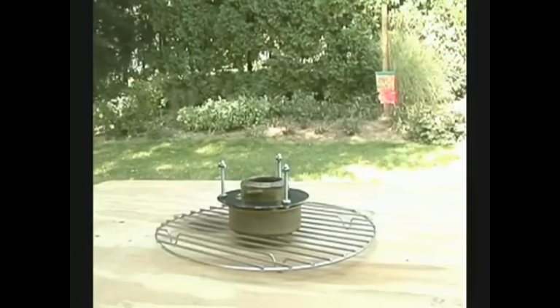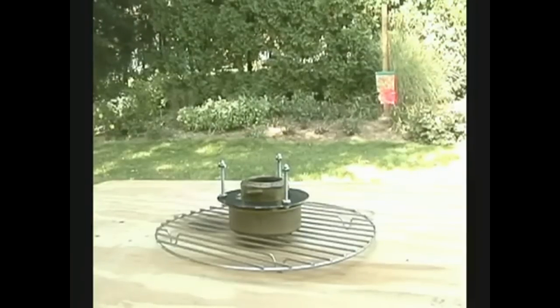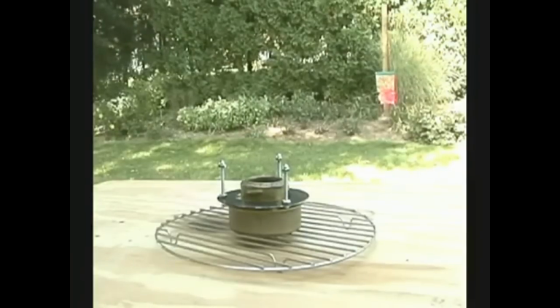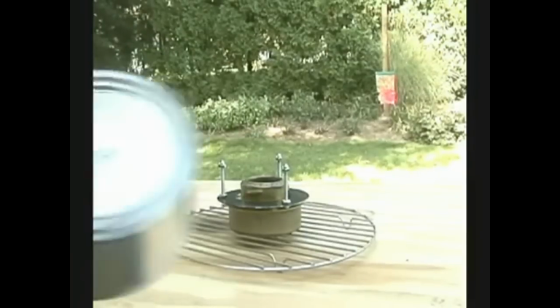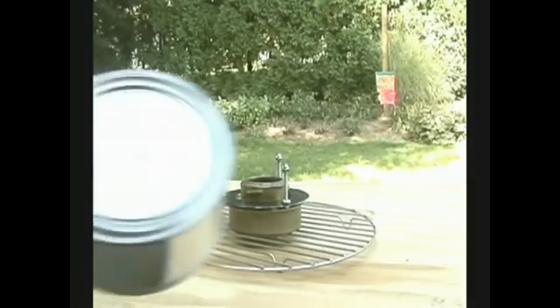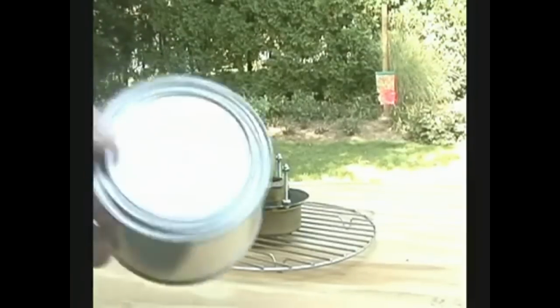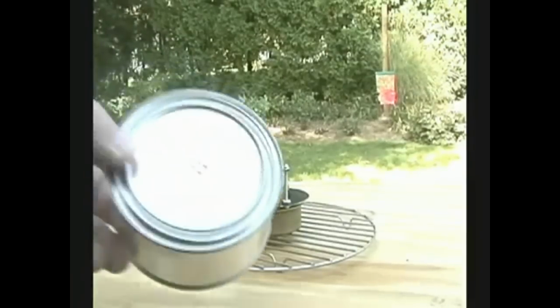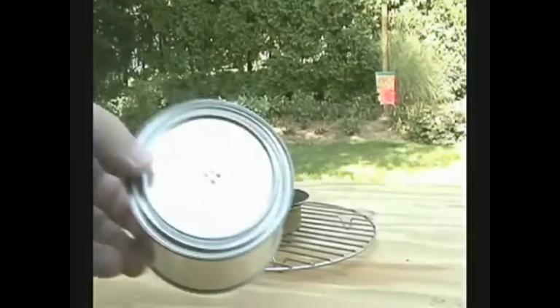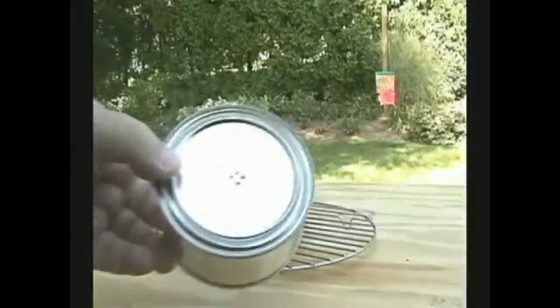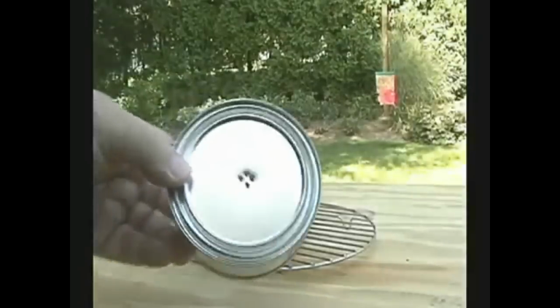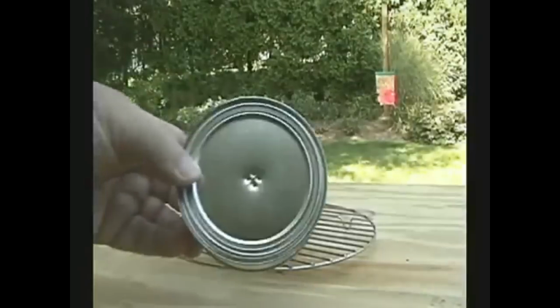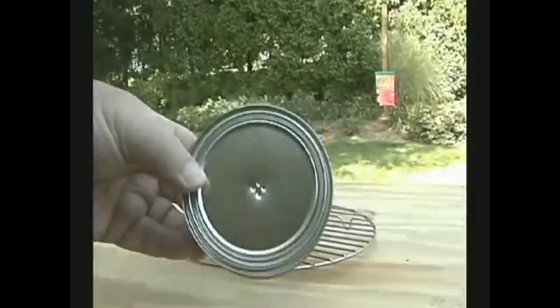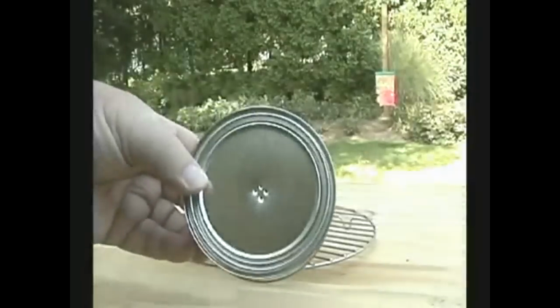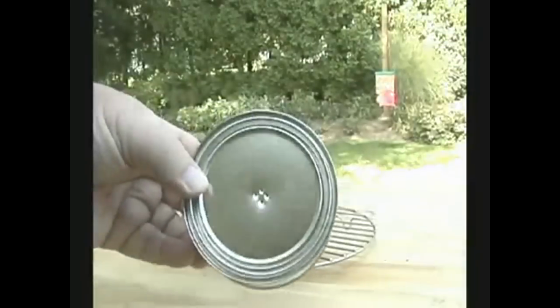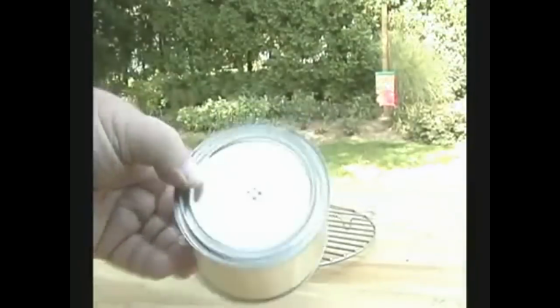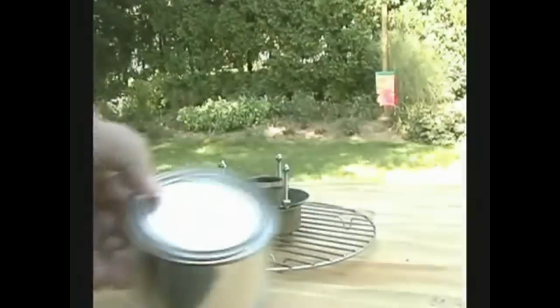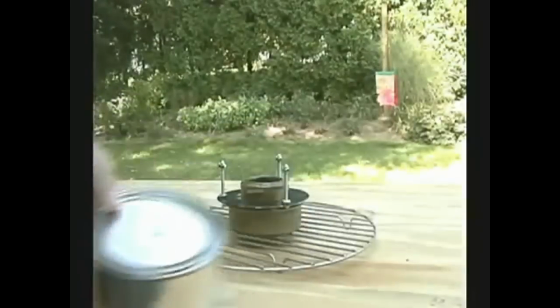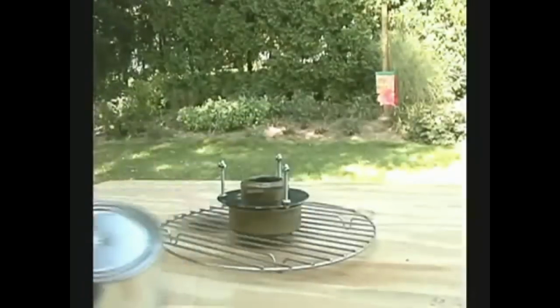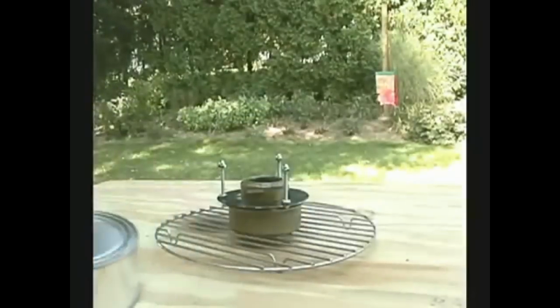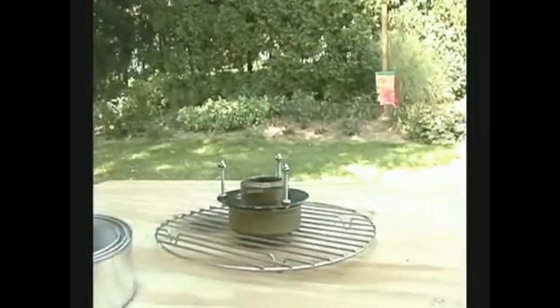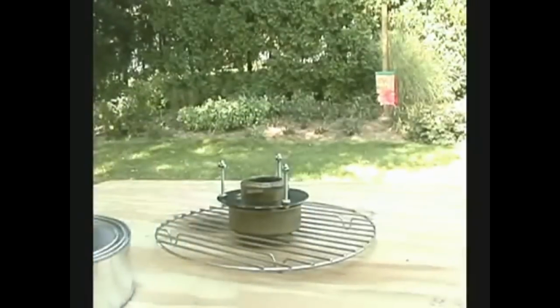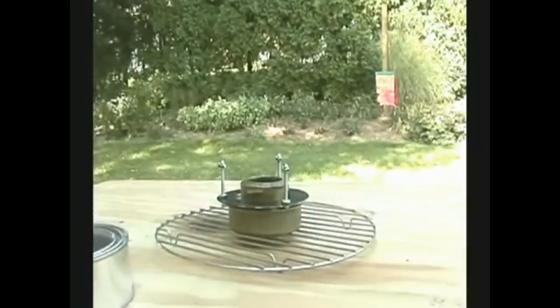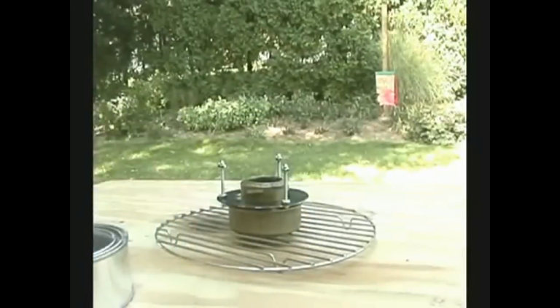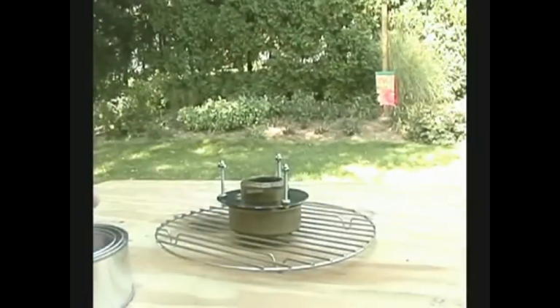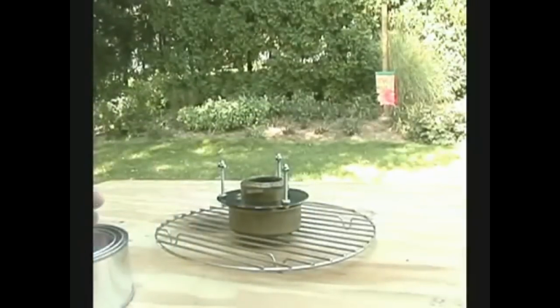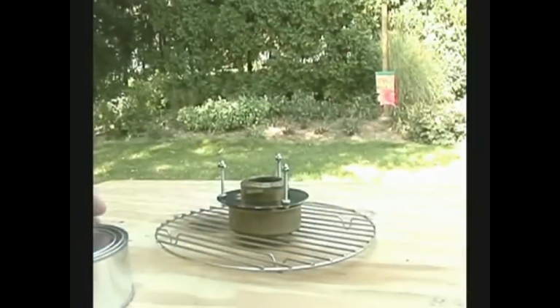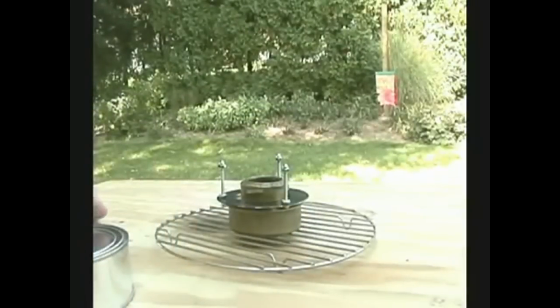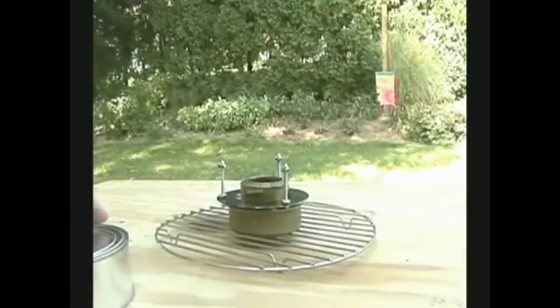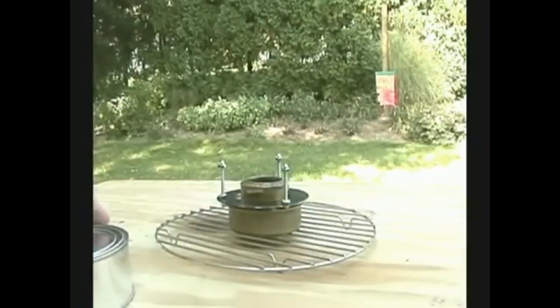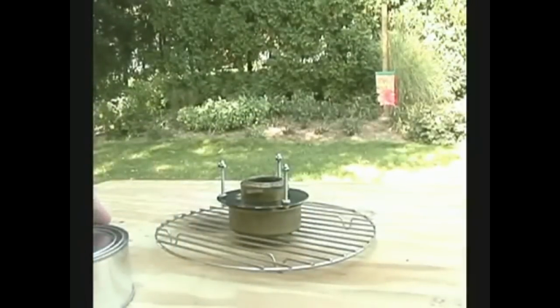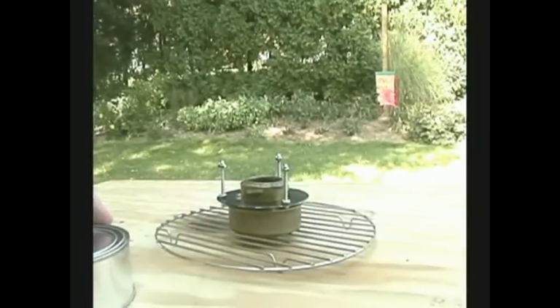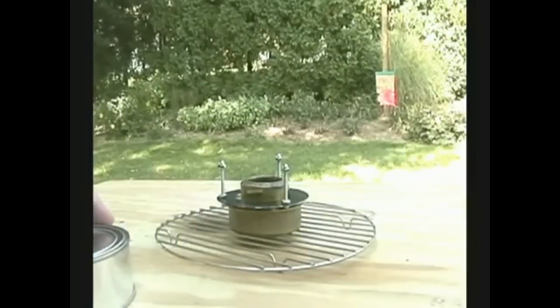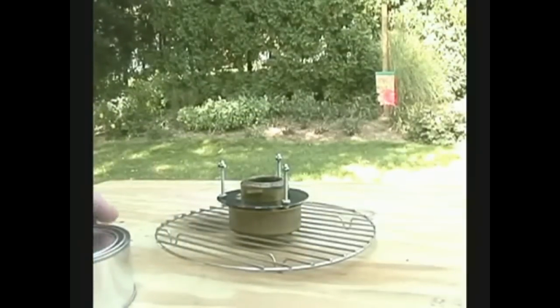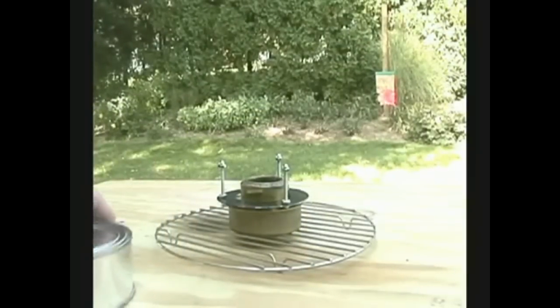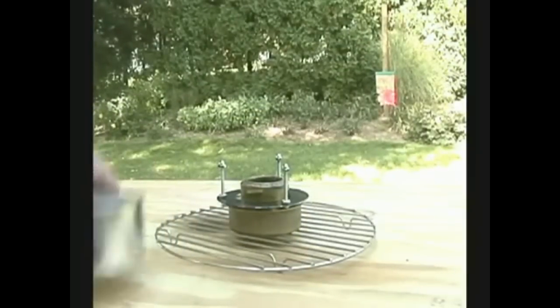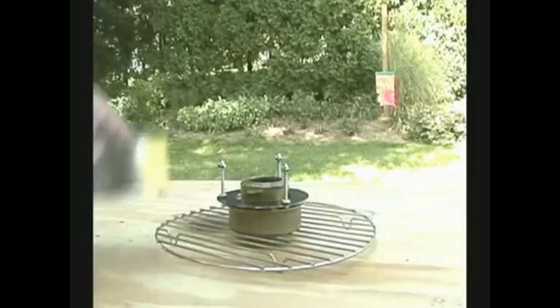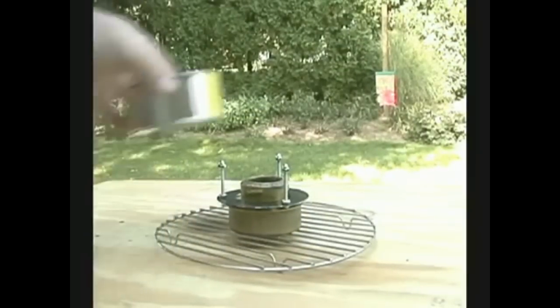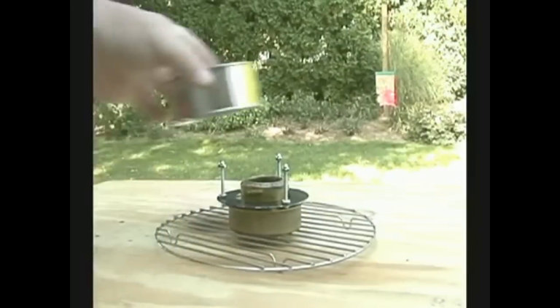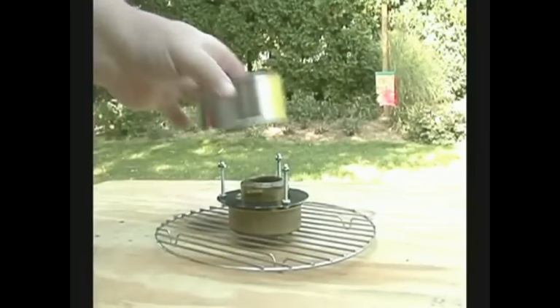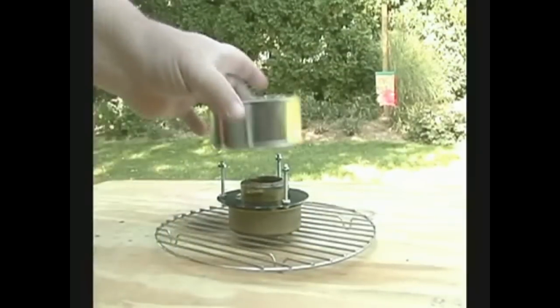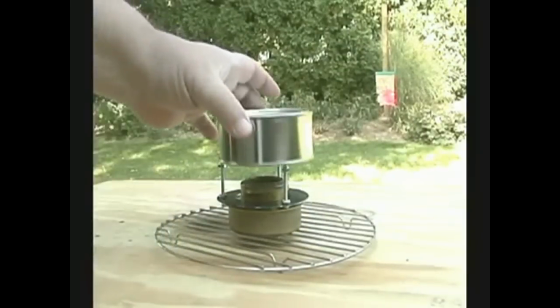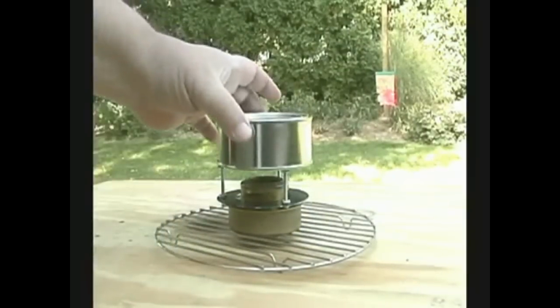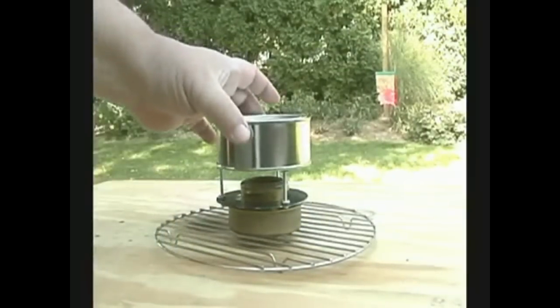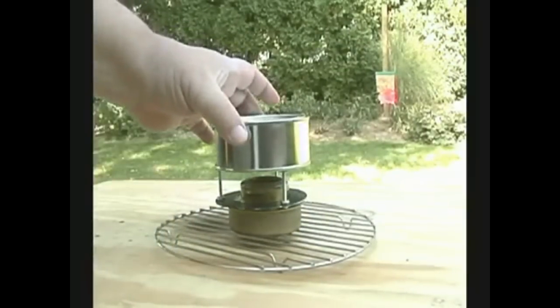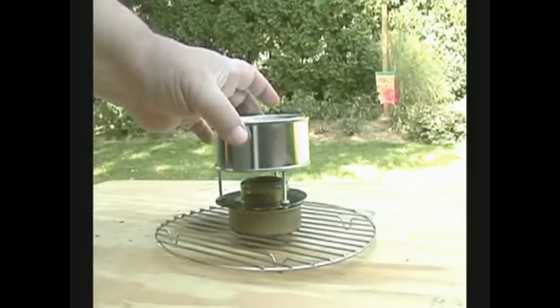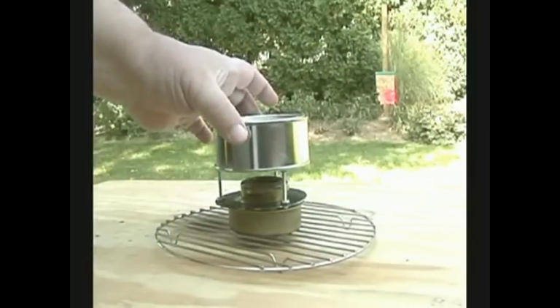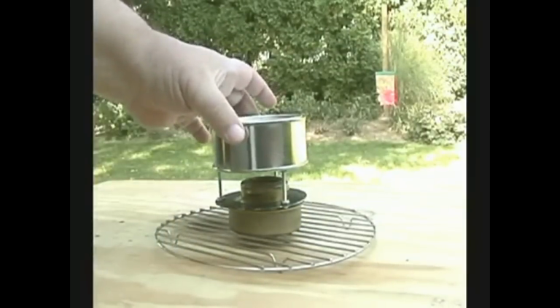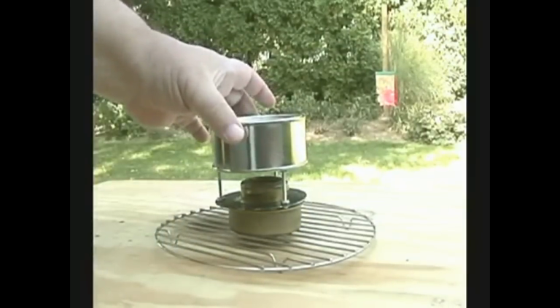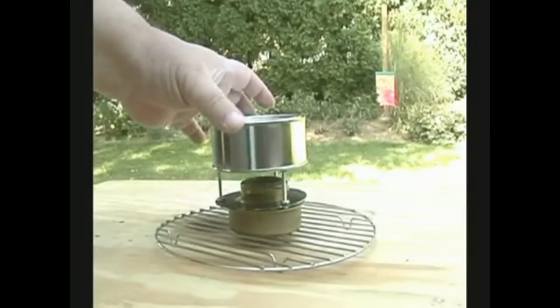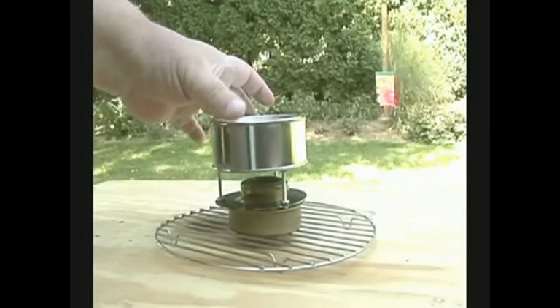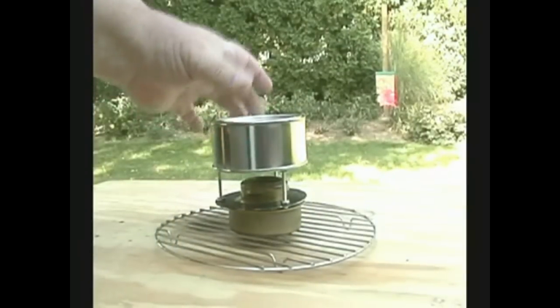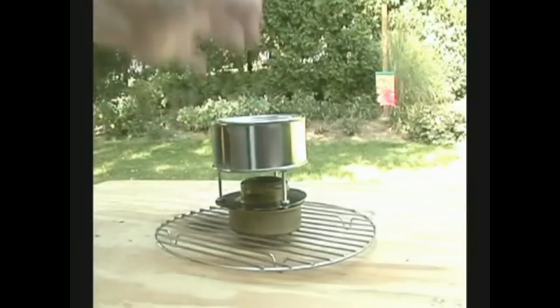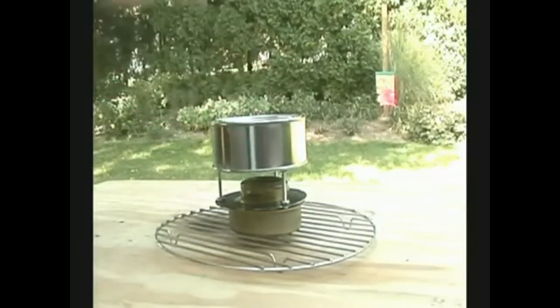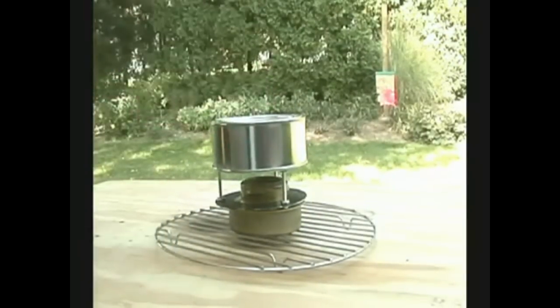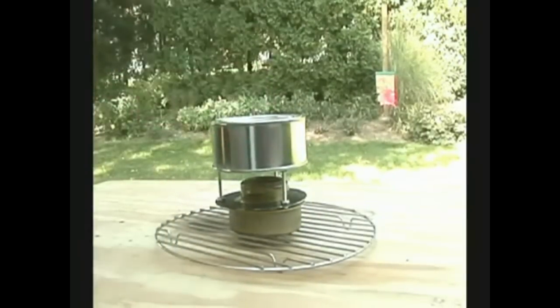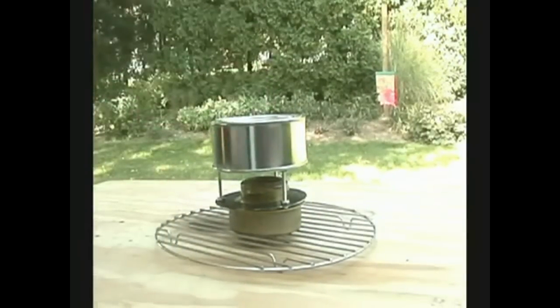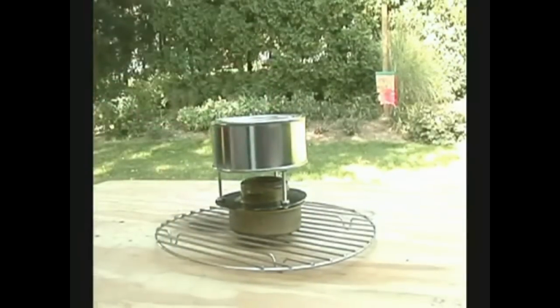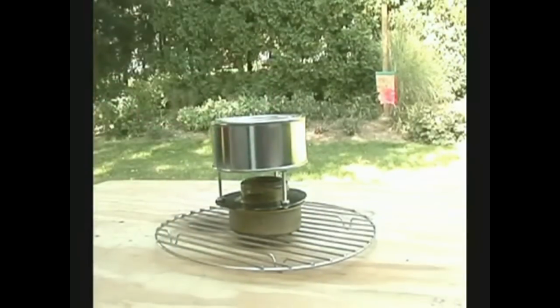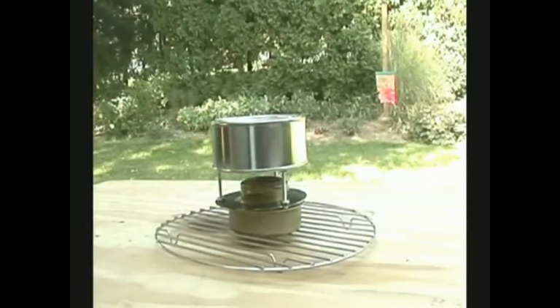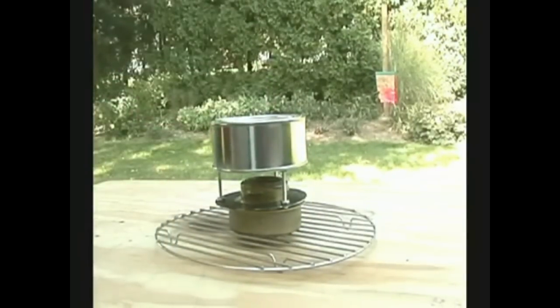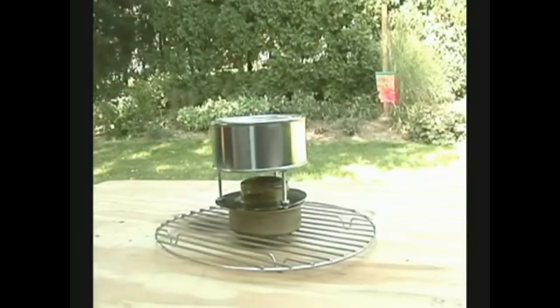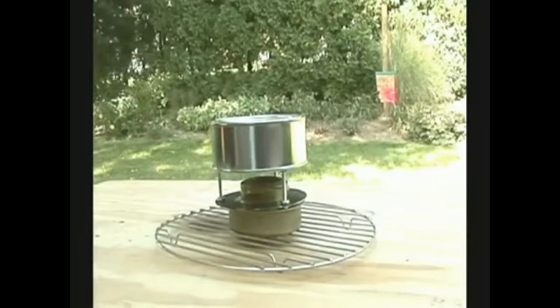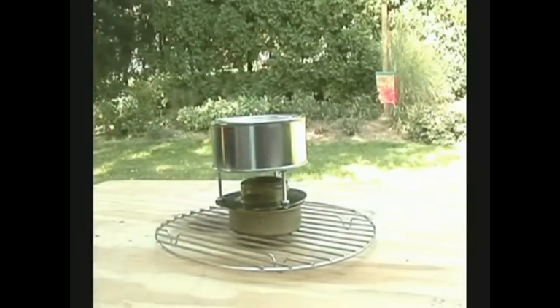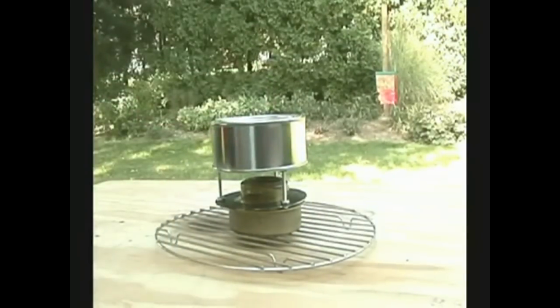Okay, good and sealed. And I'll put it on top of the trangea. Let's see what happens.